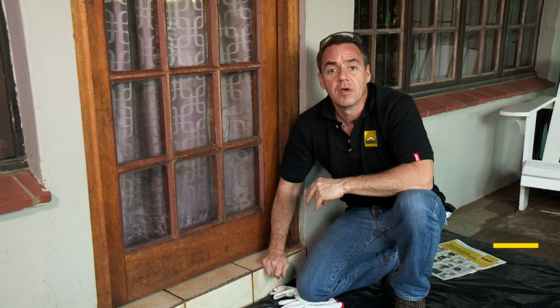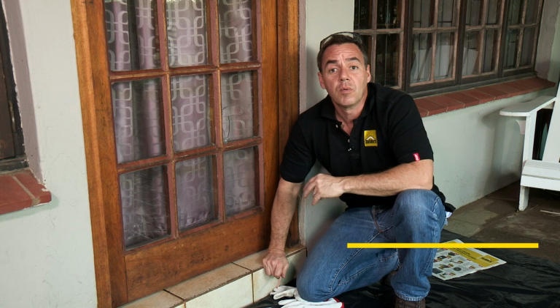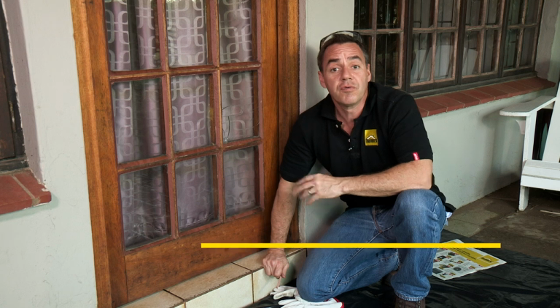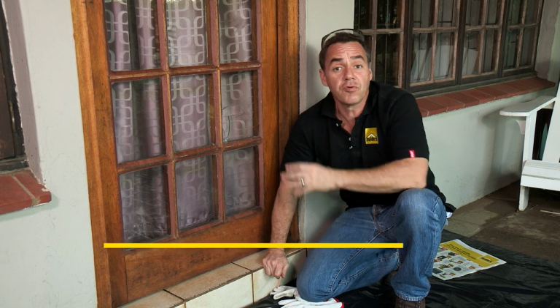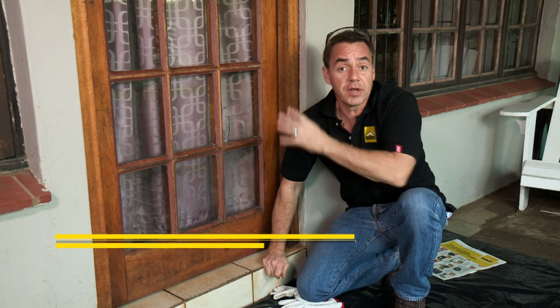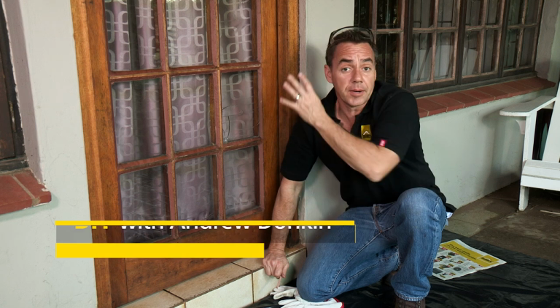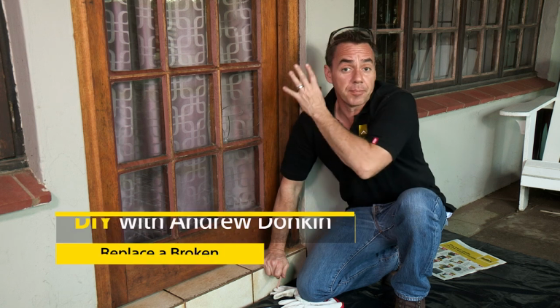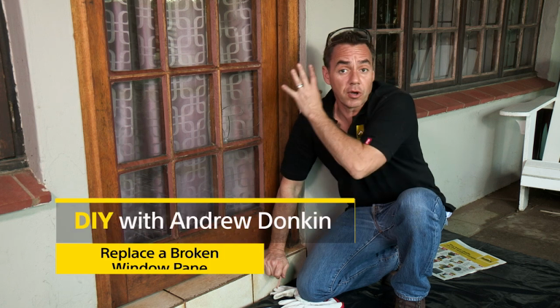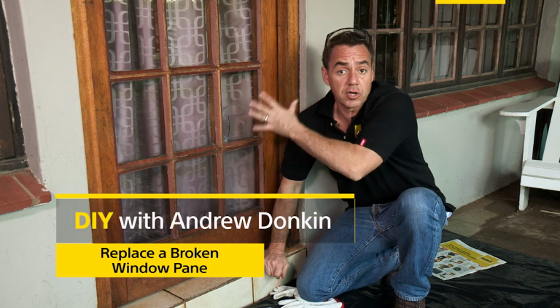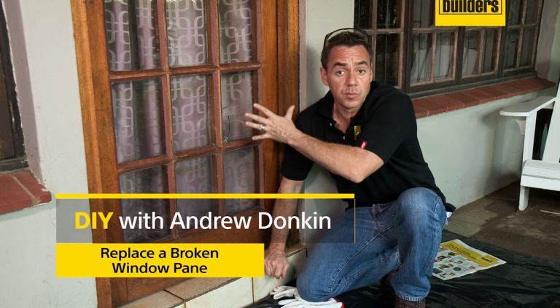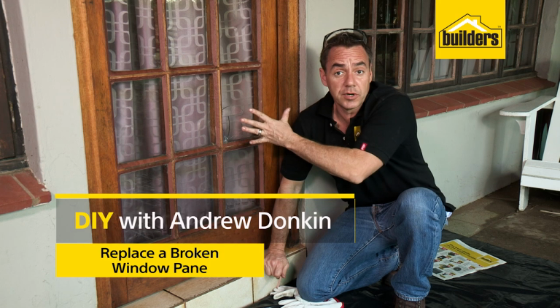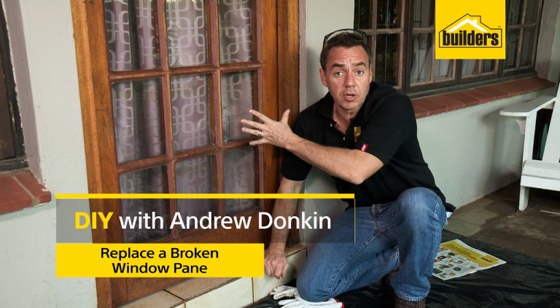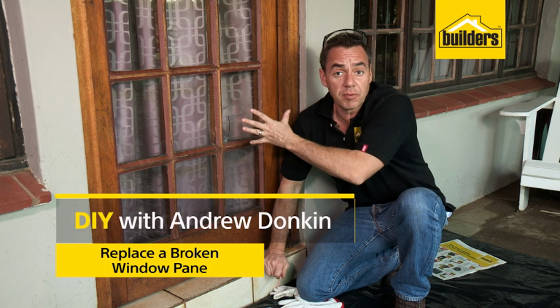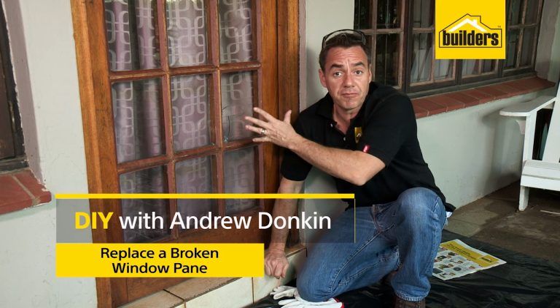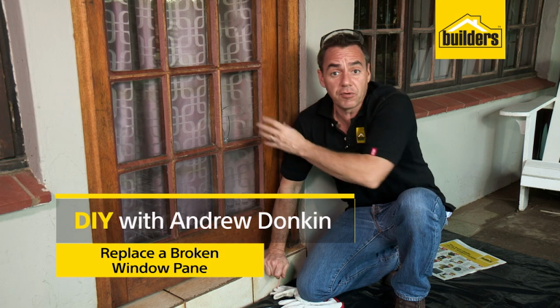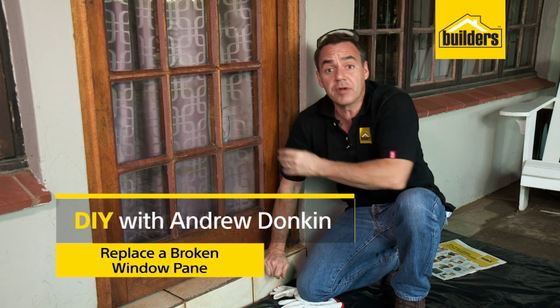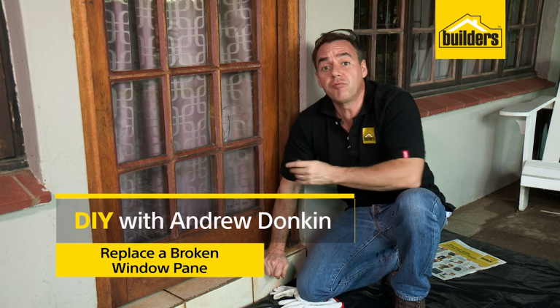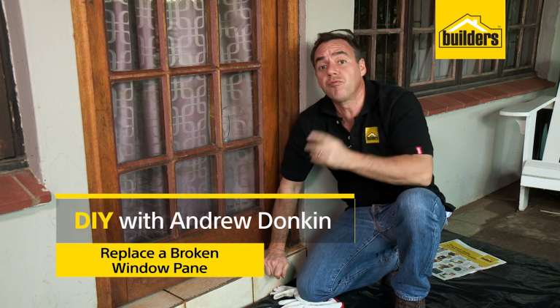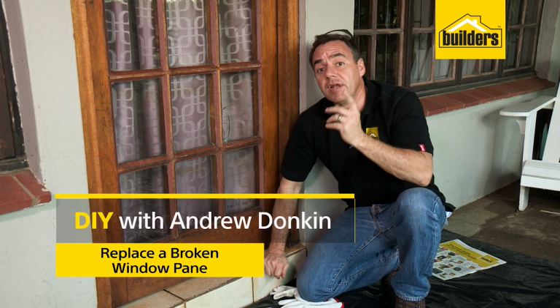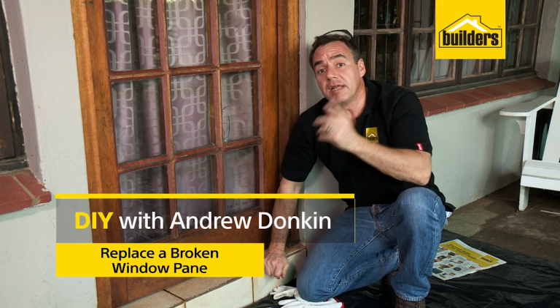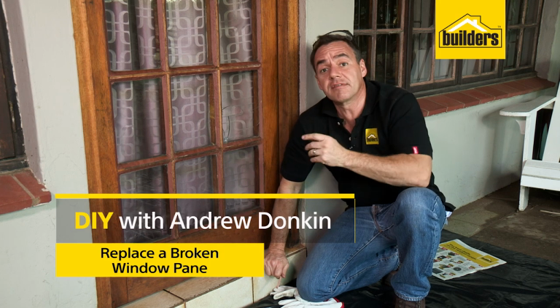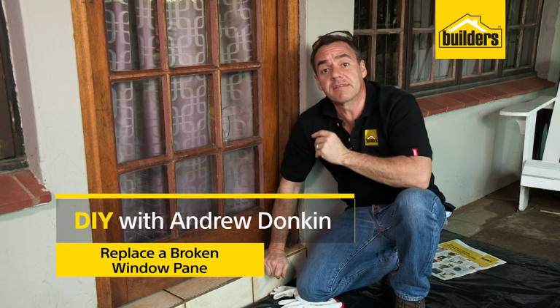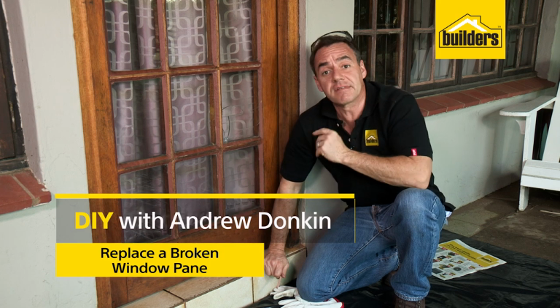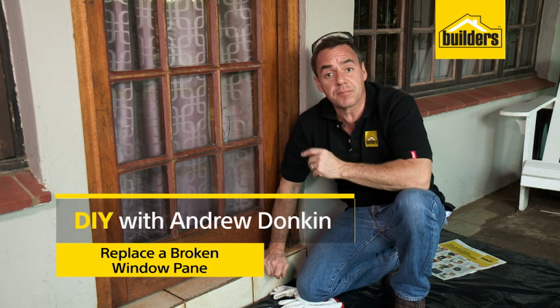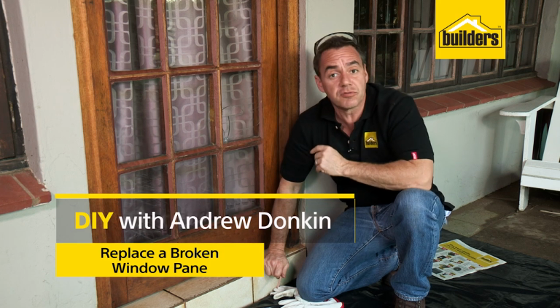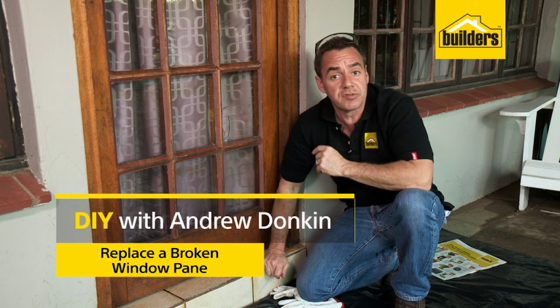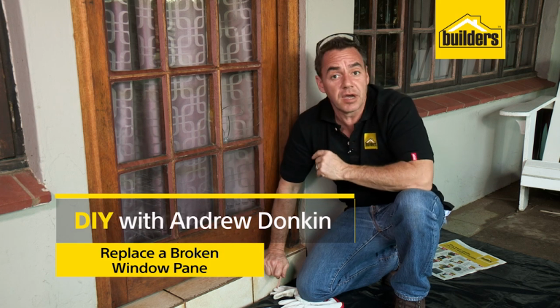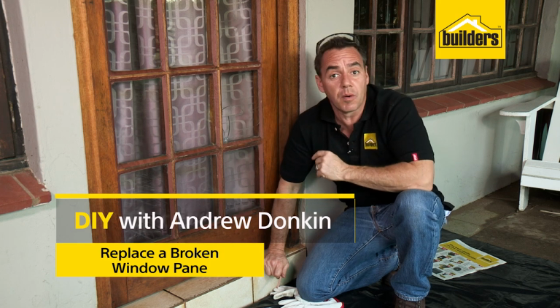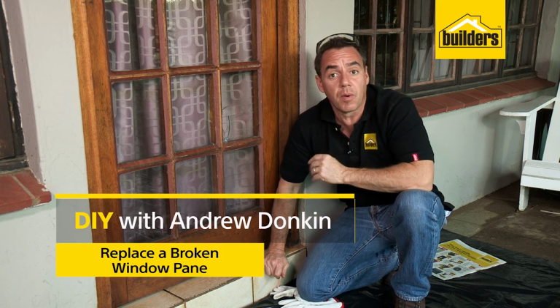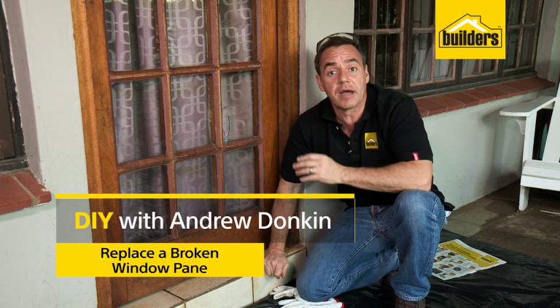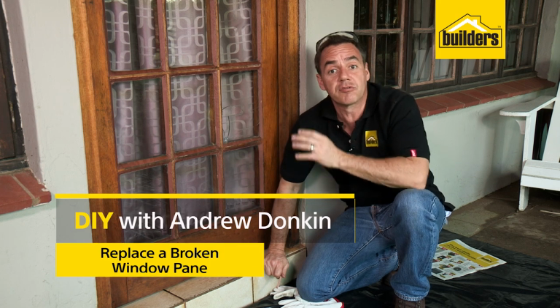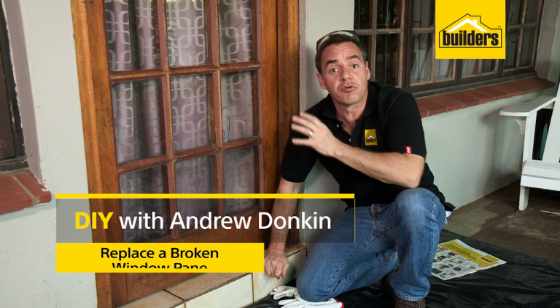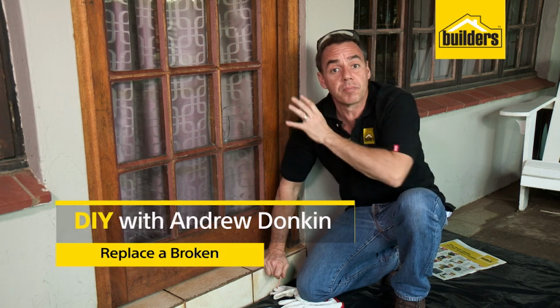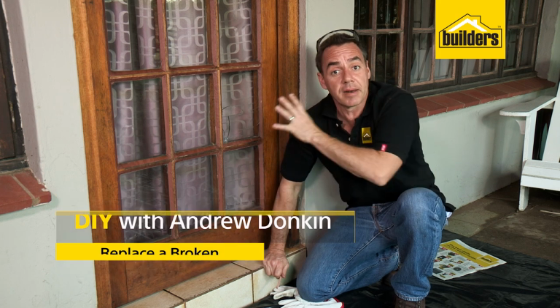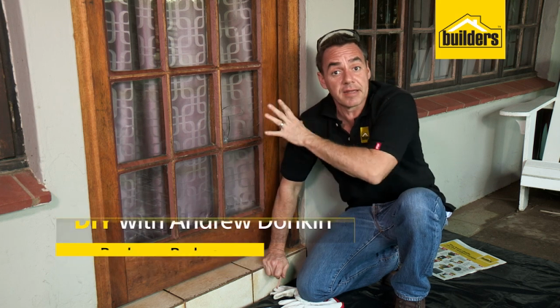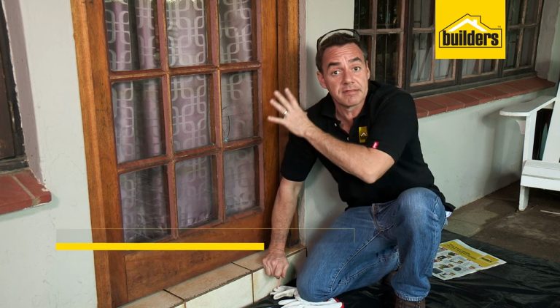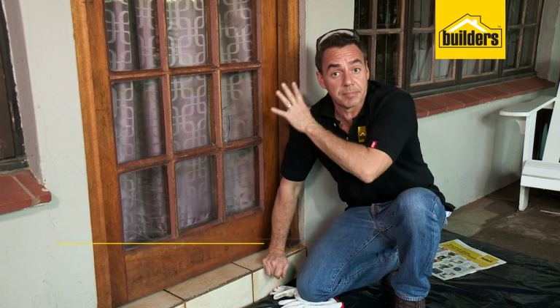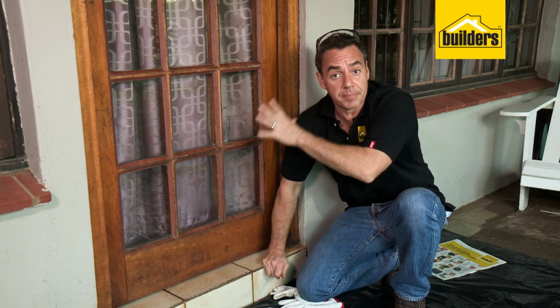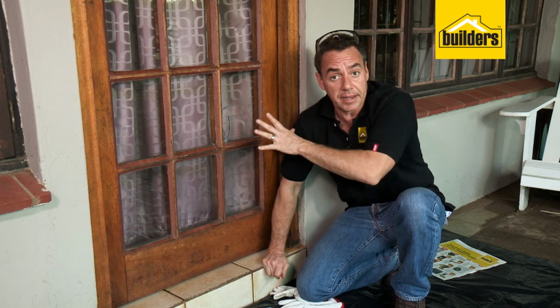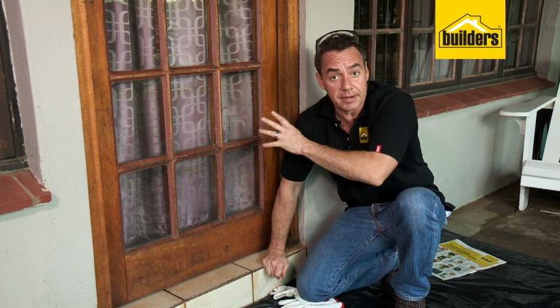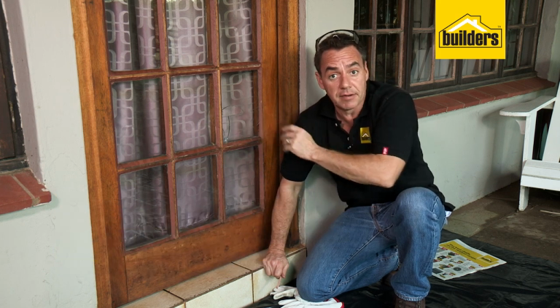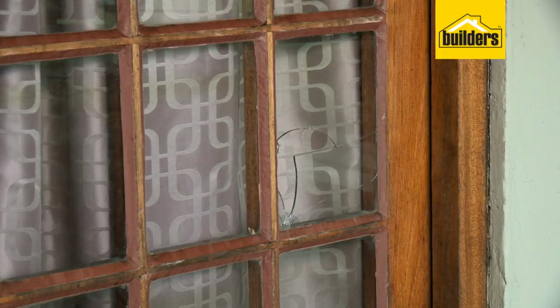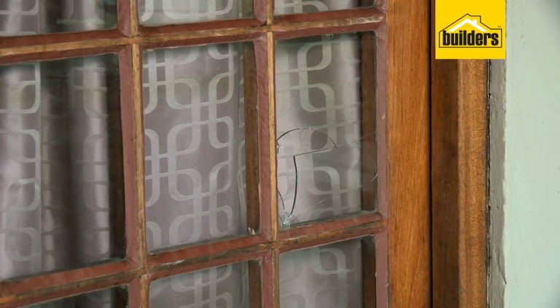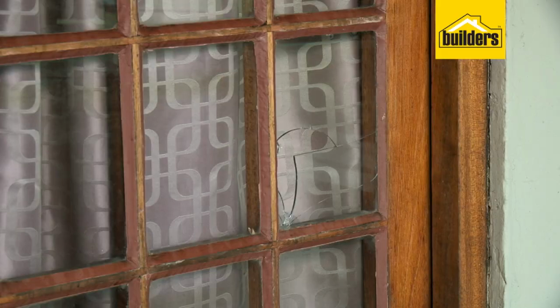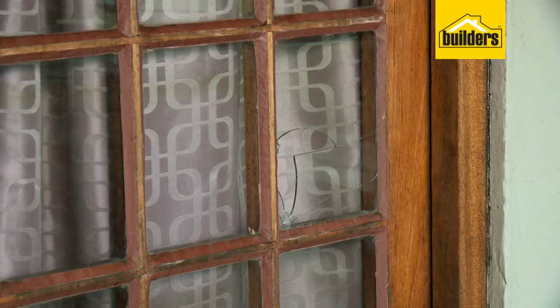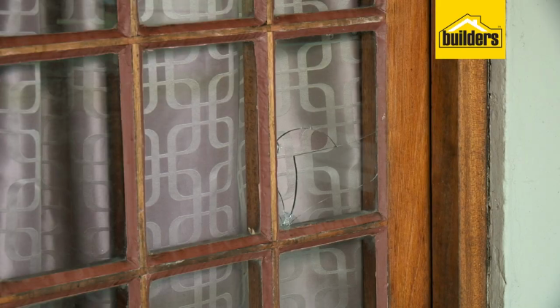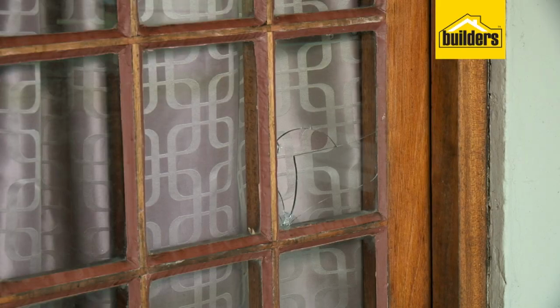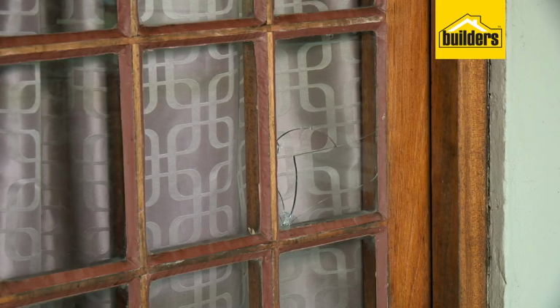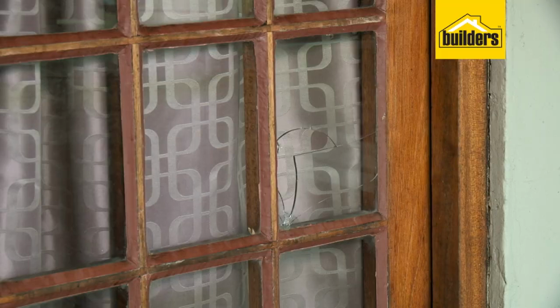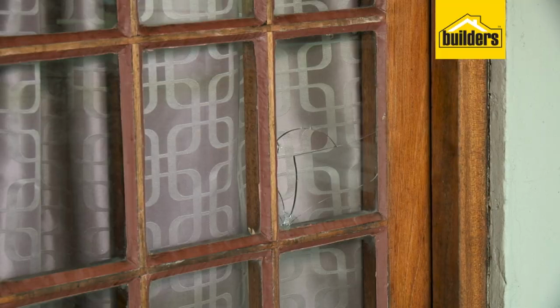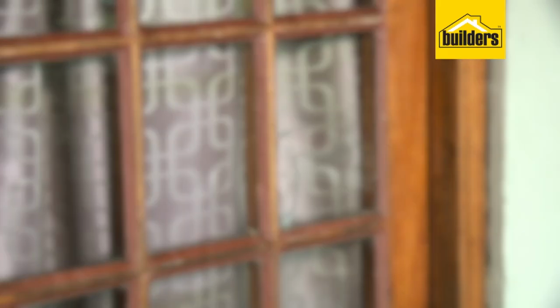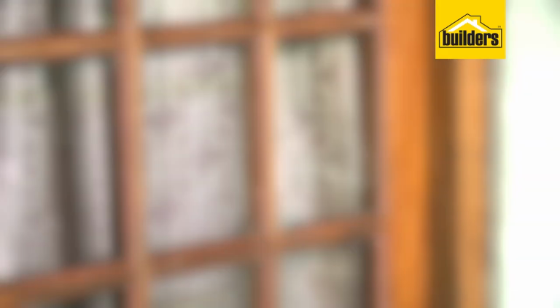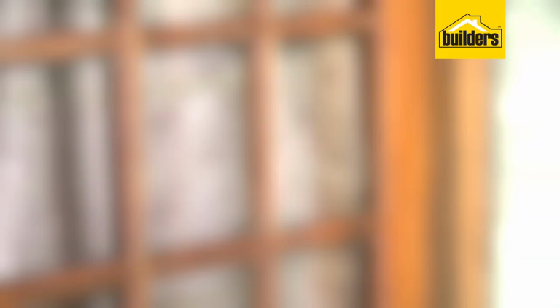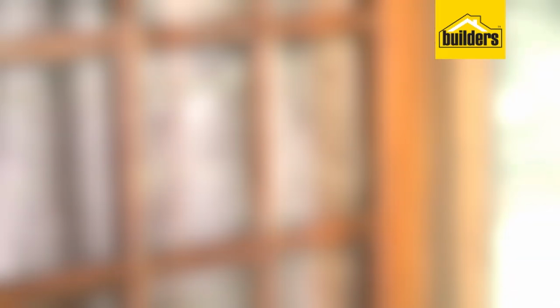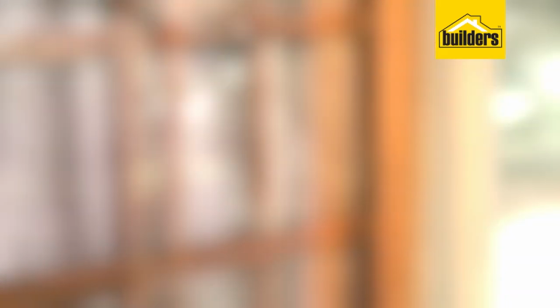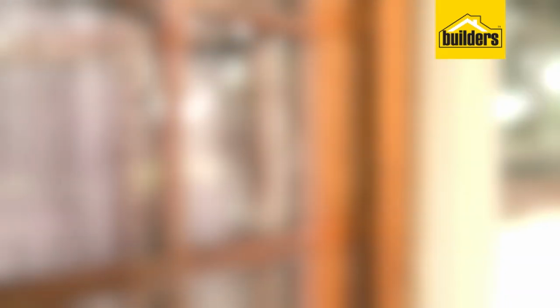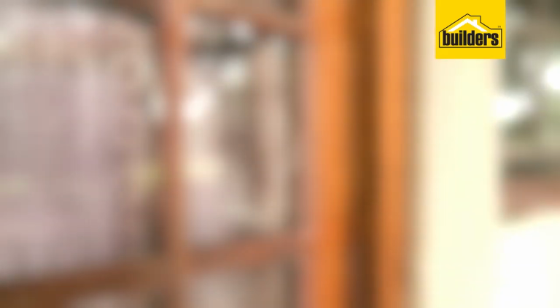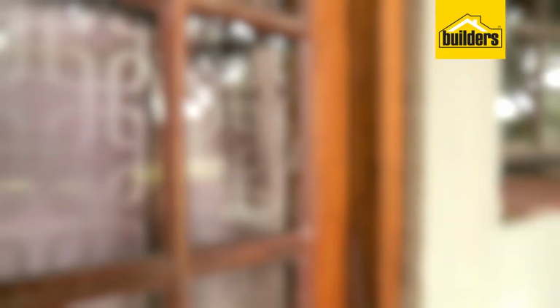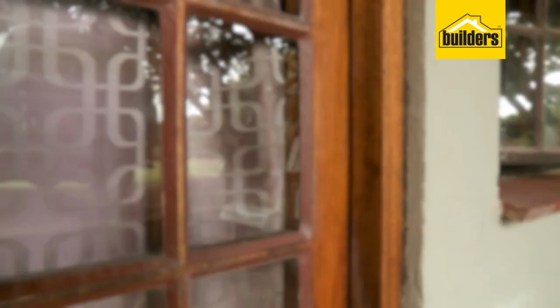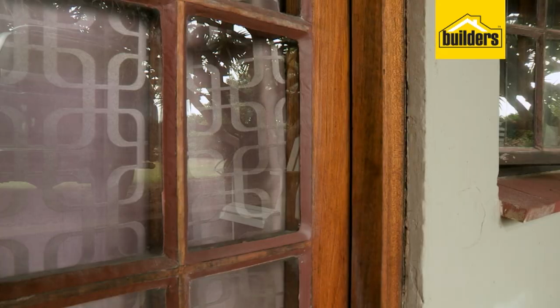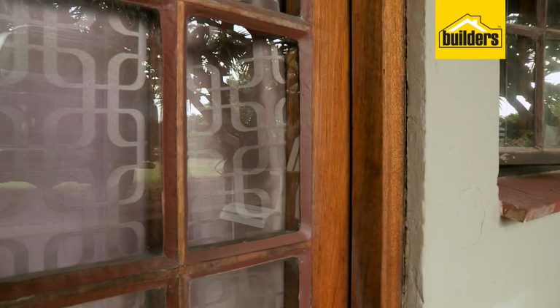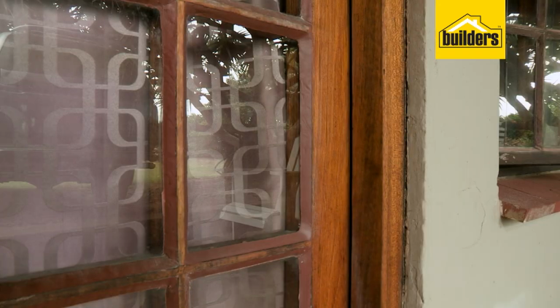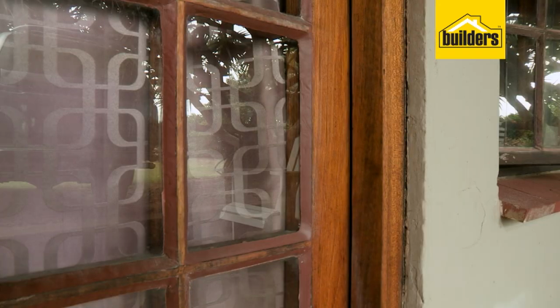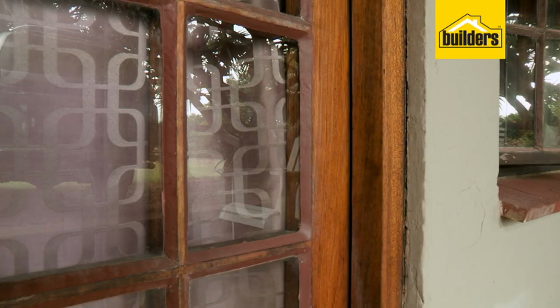We've all had a broken window before — it really is a simple DIY to replace the pane. Follow these easy steps and you can do it yourself.